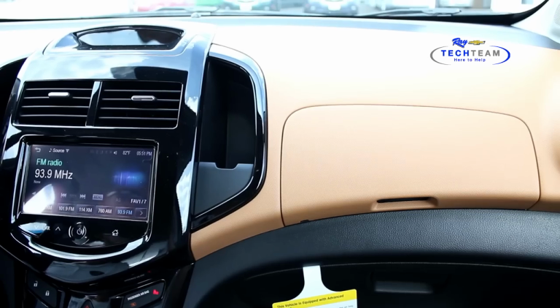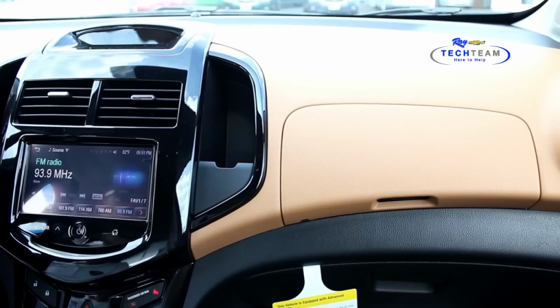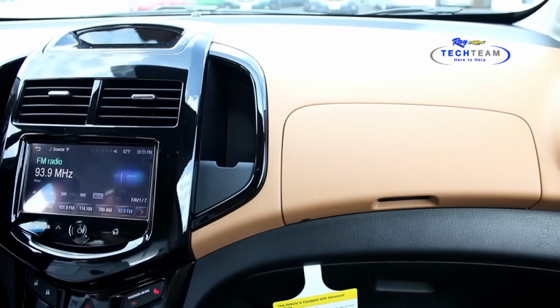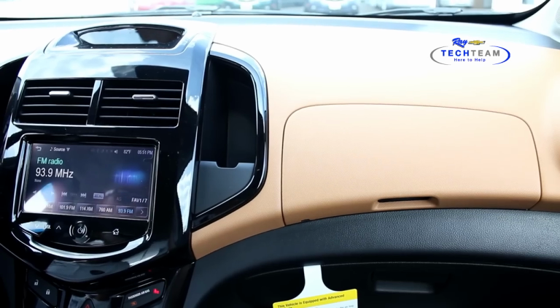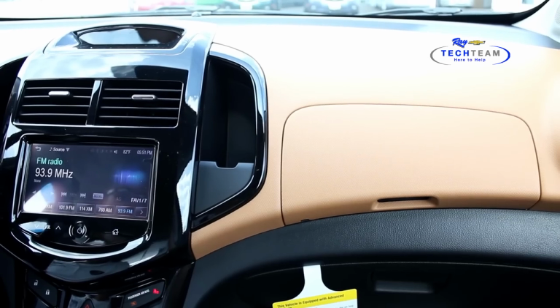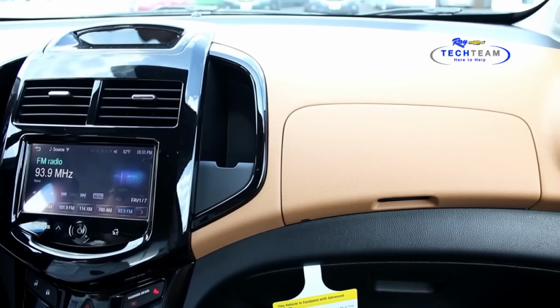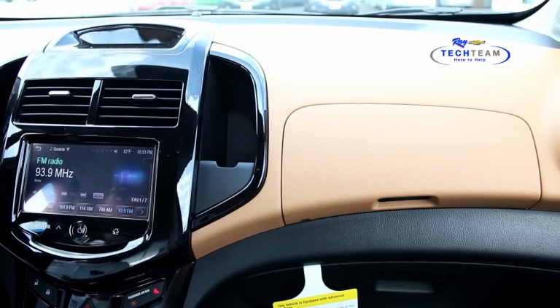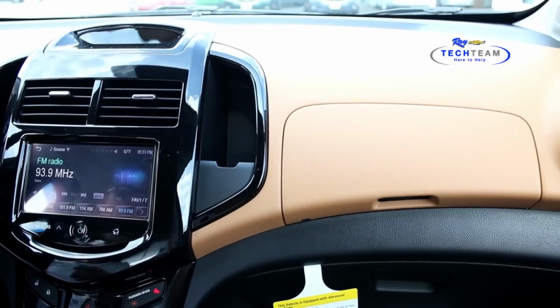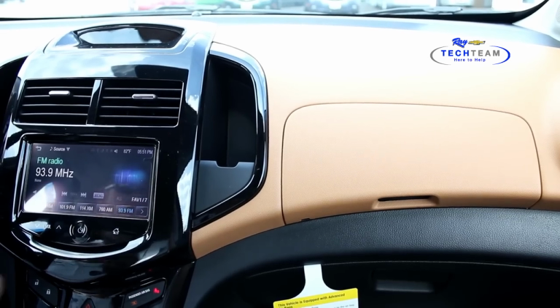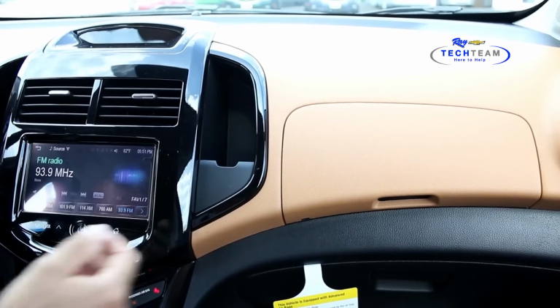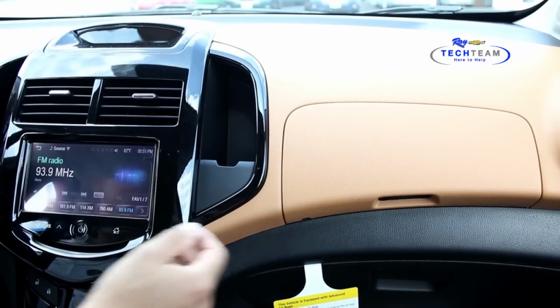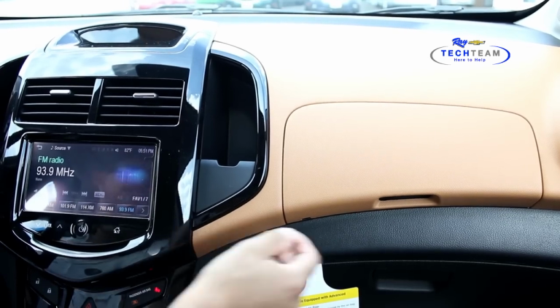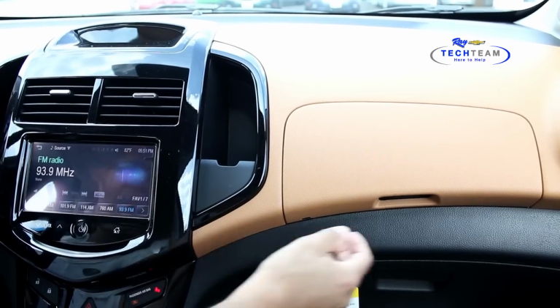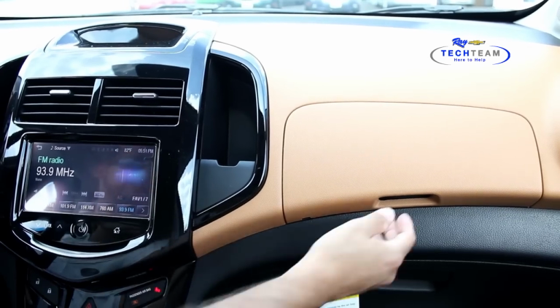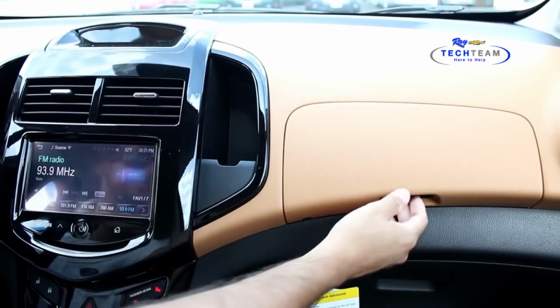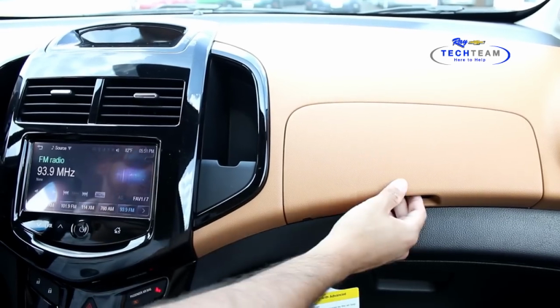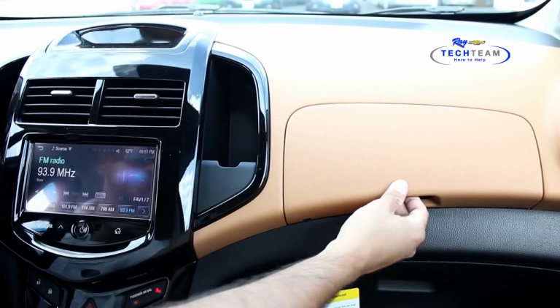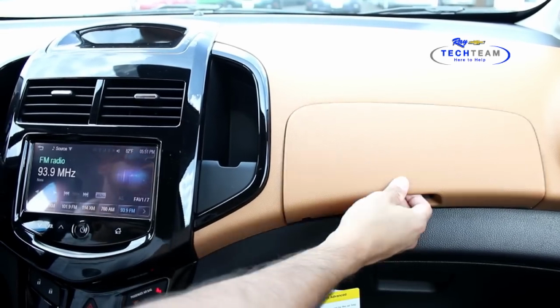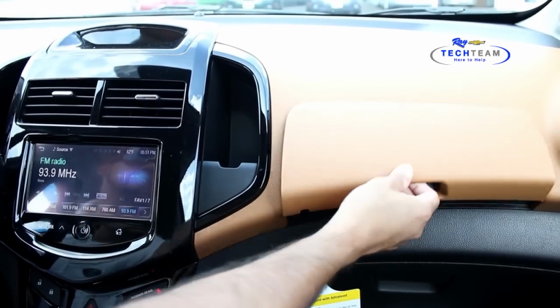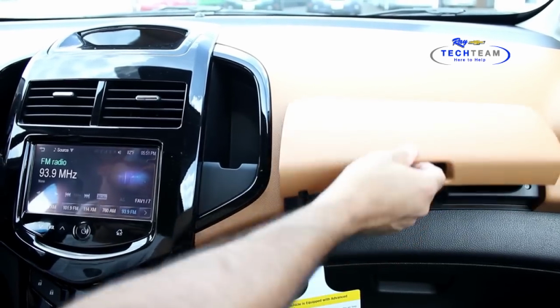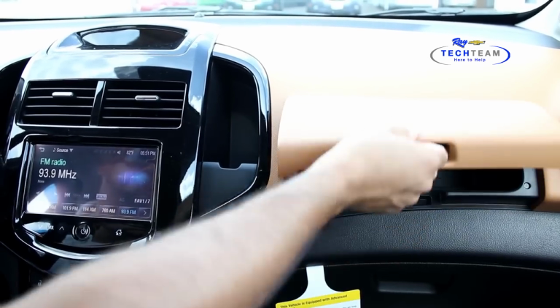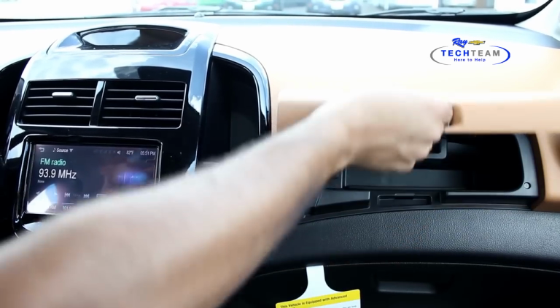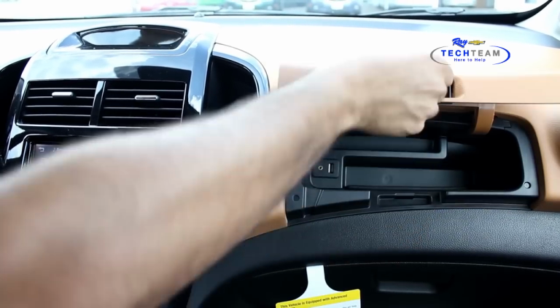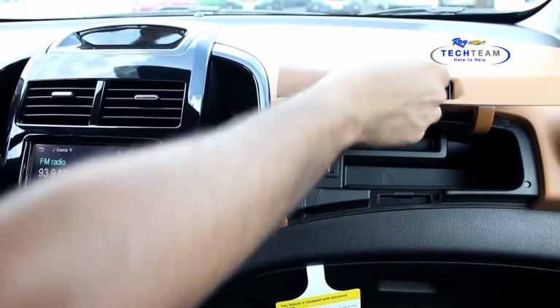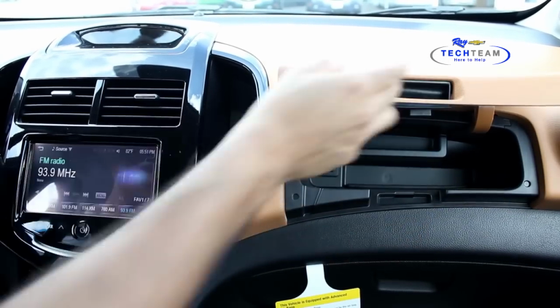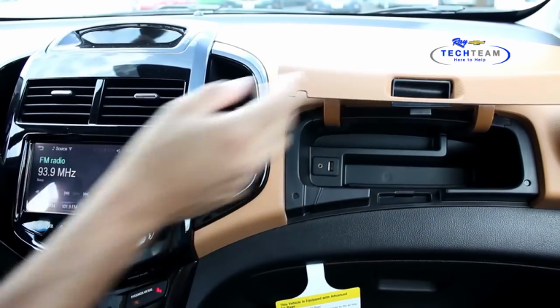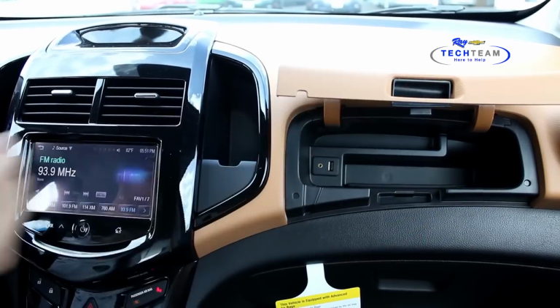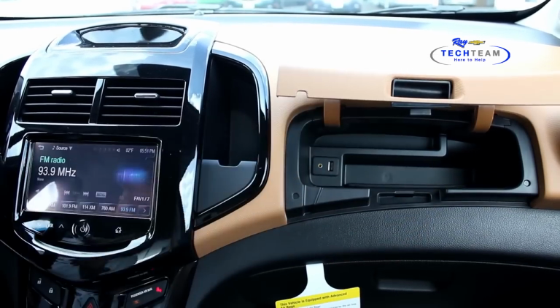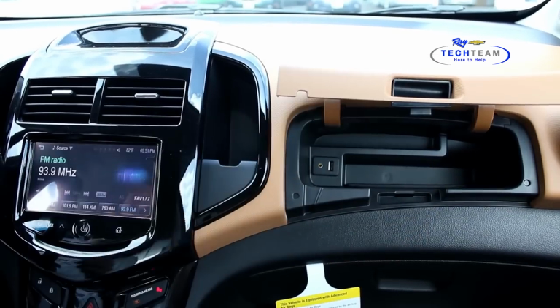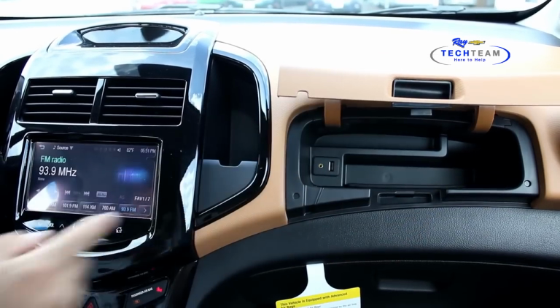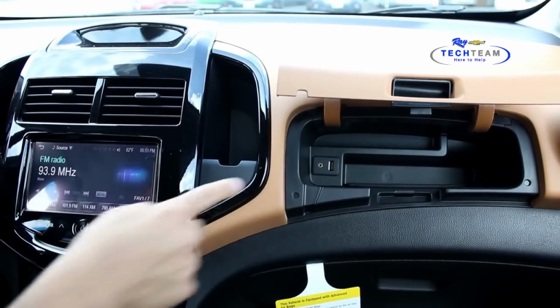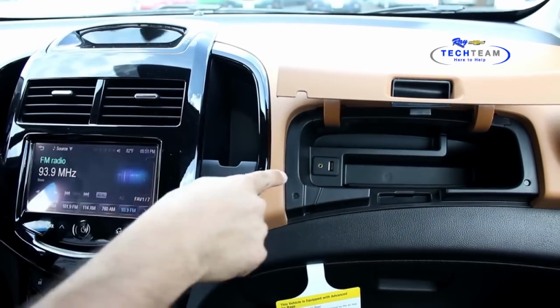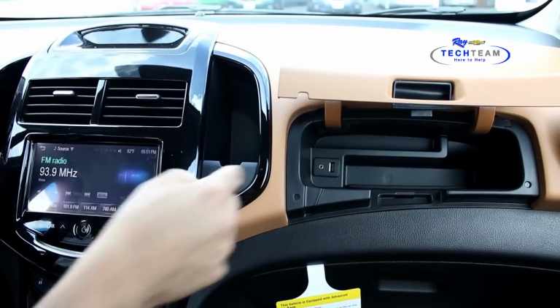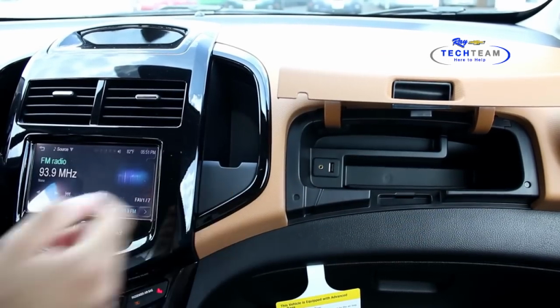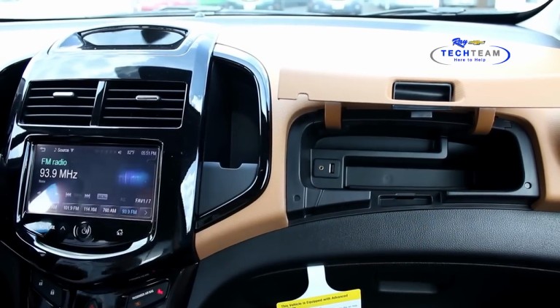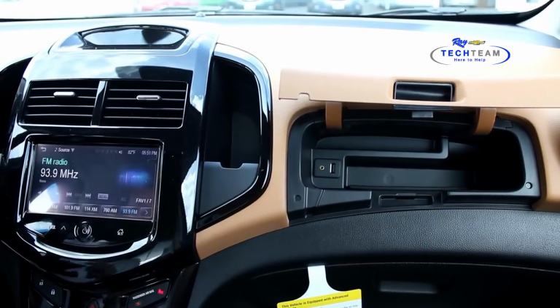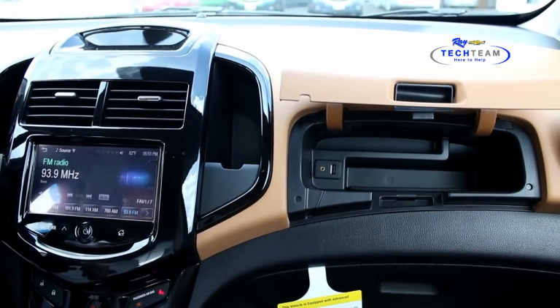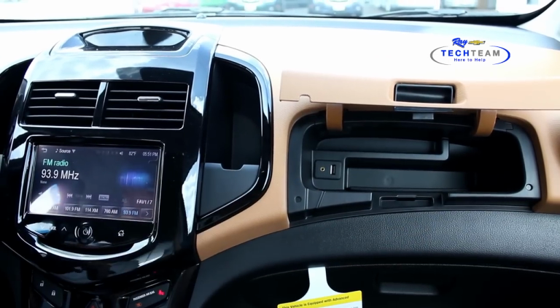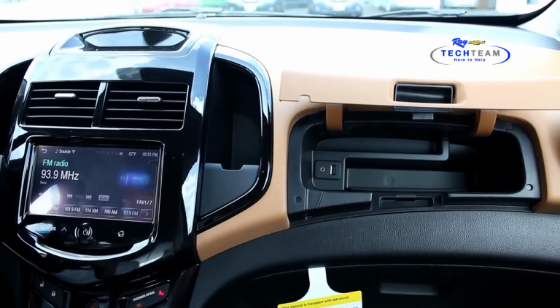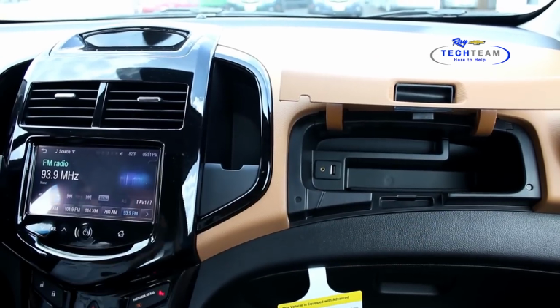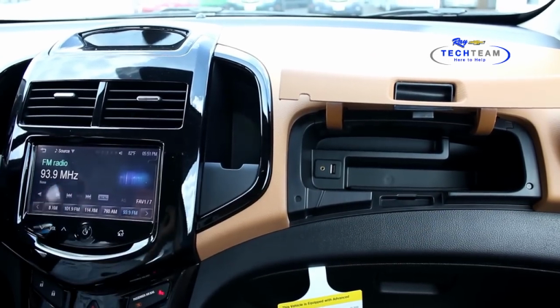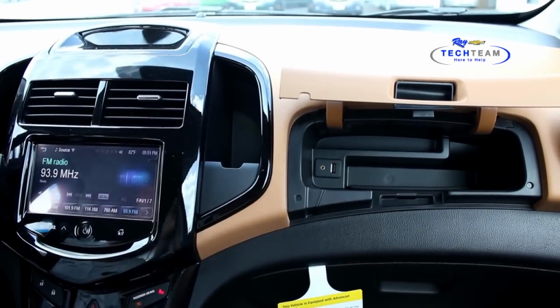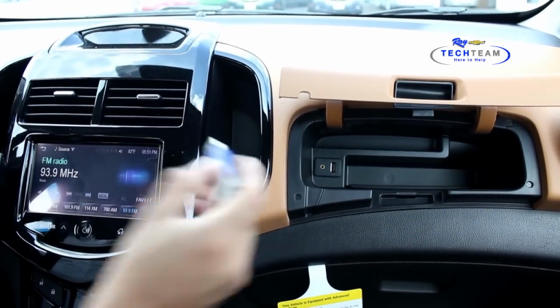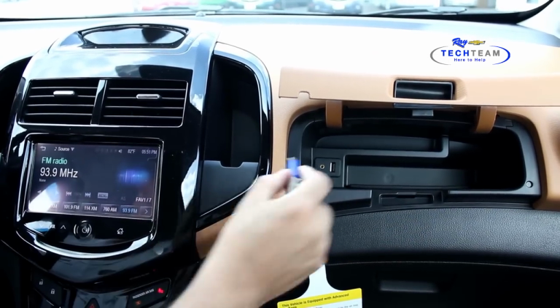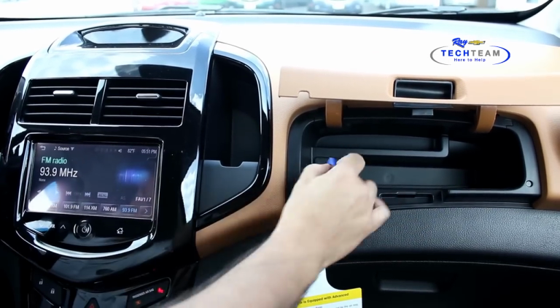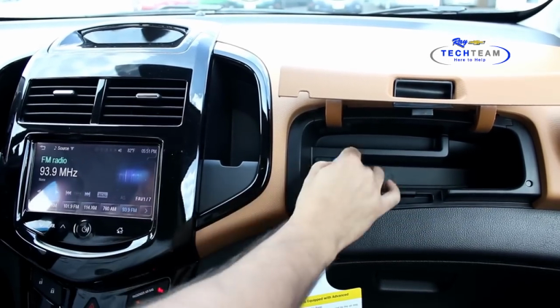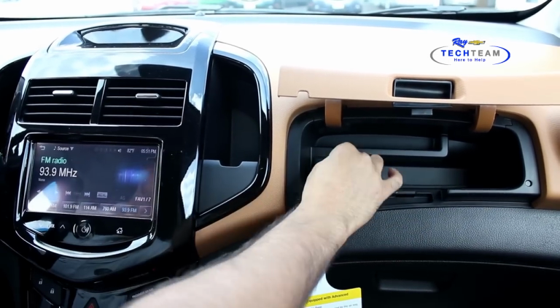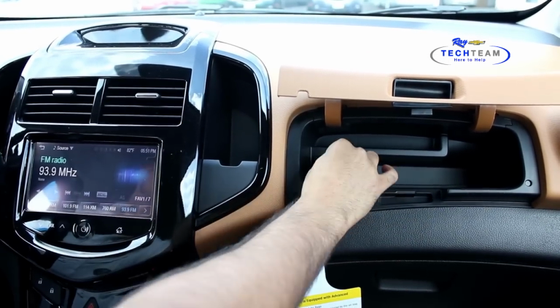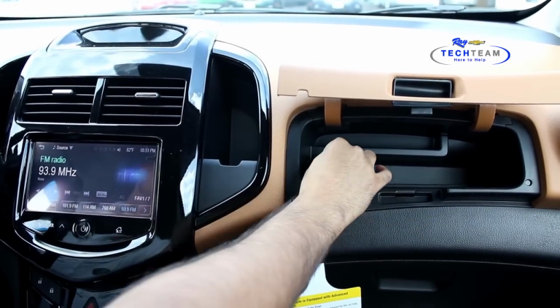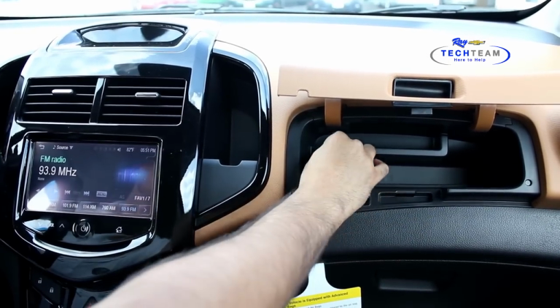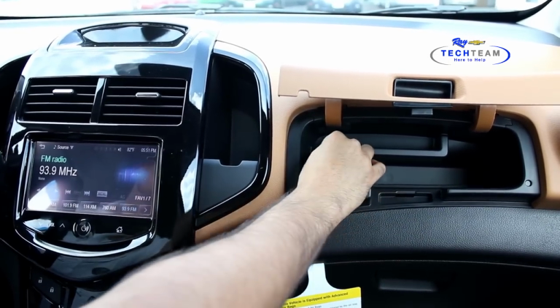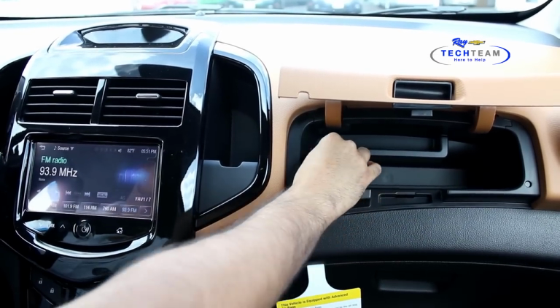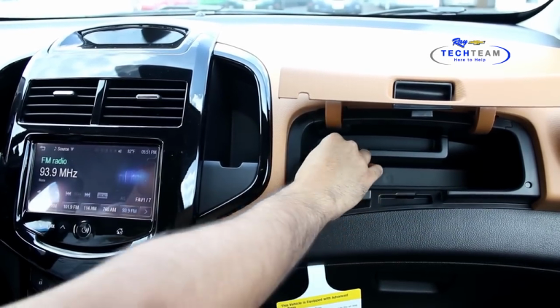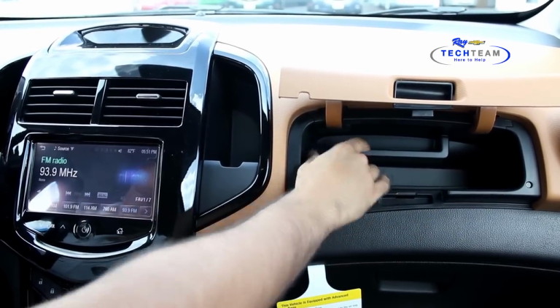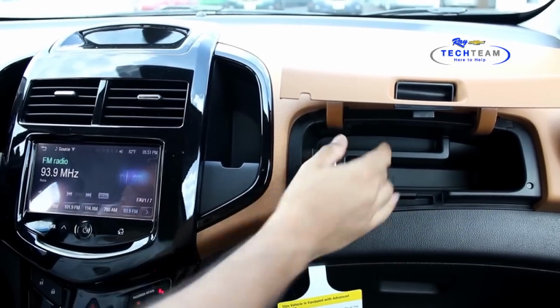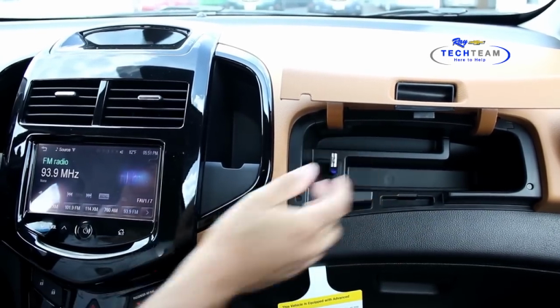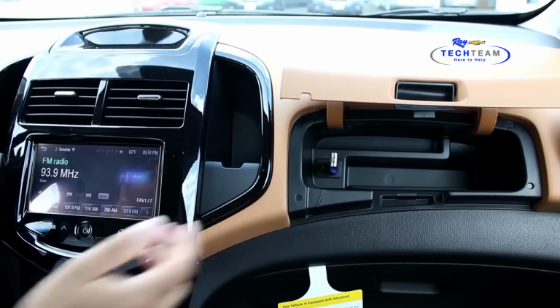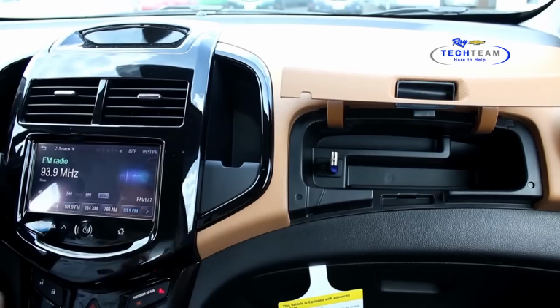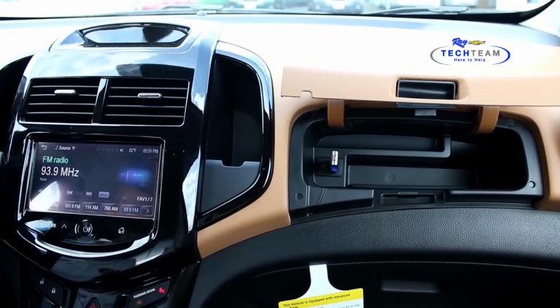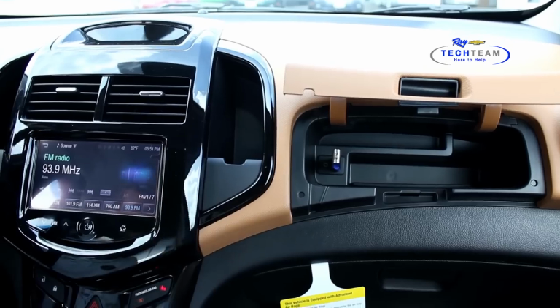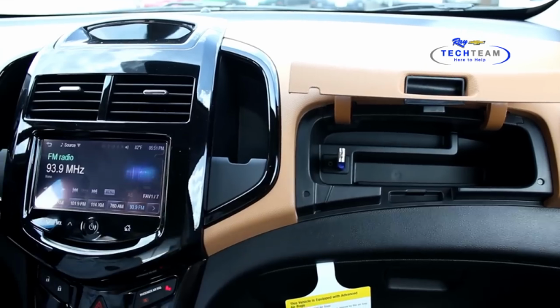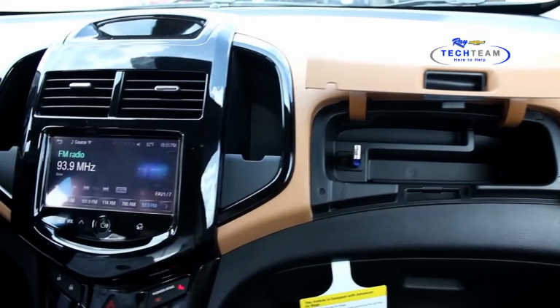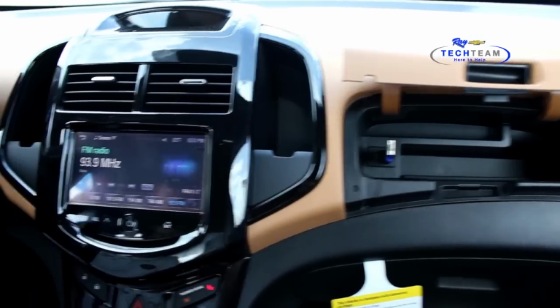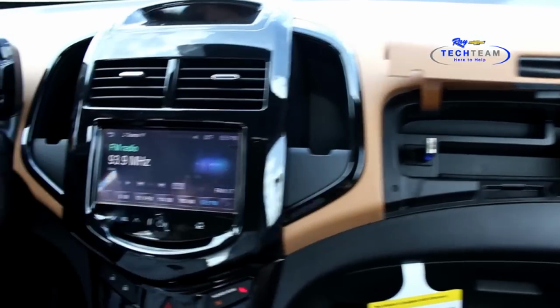The USB port on a Chevrolet Sonic is located in the glove compartment, right there. I'm going to plug in the flash drive with some videos in it.